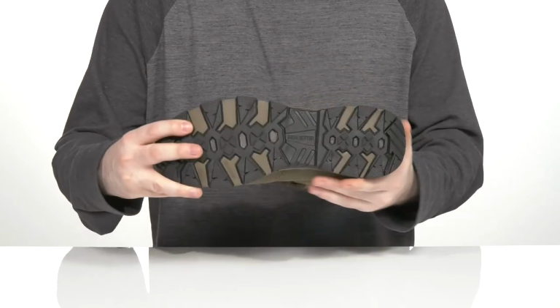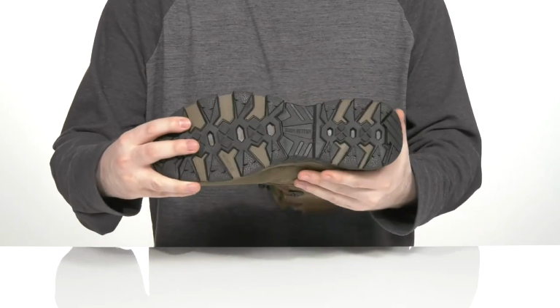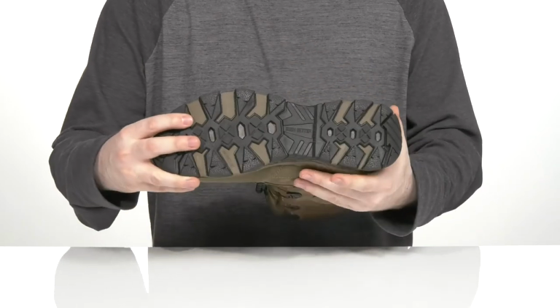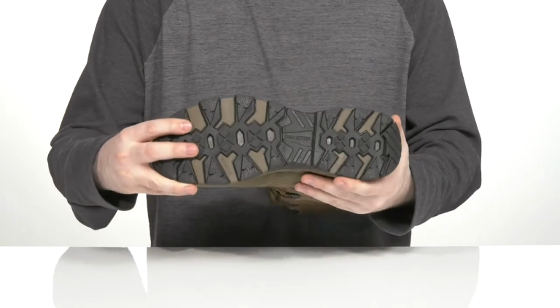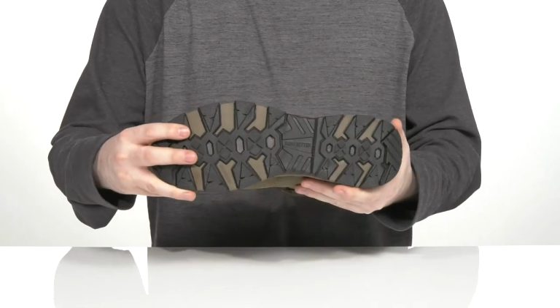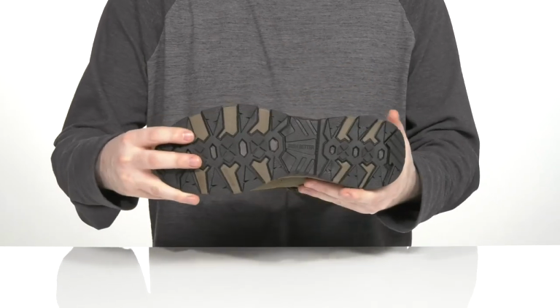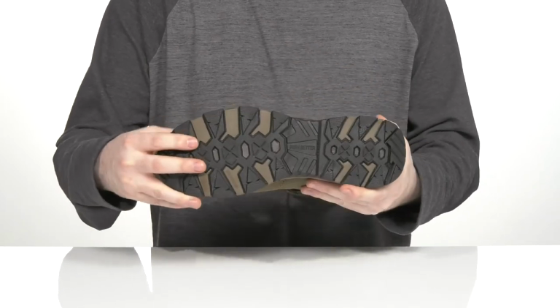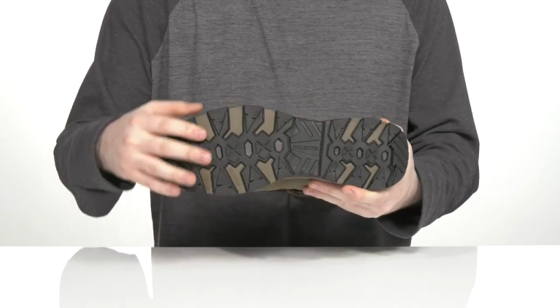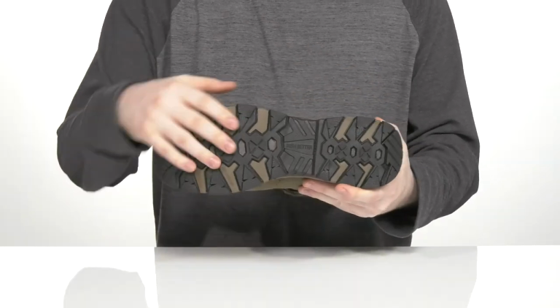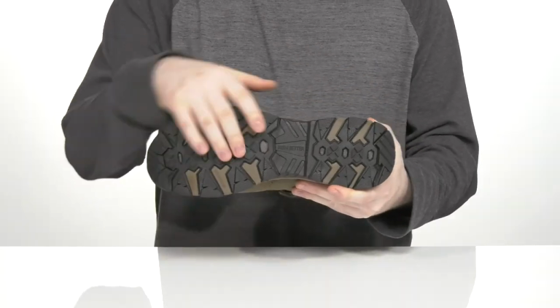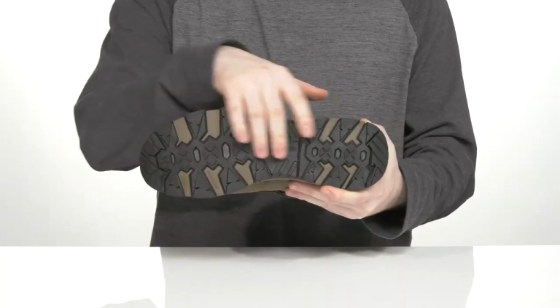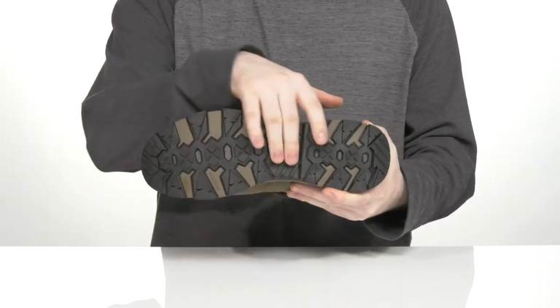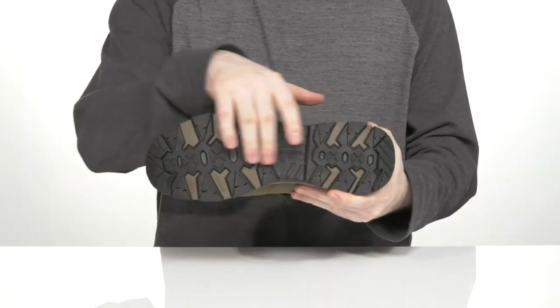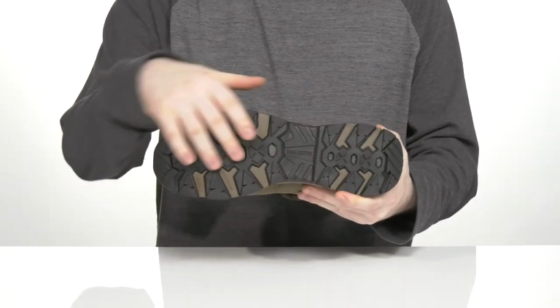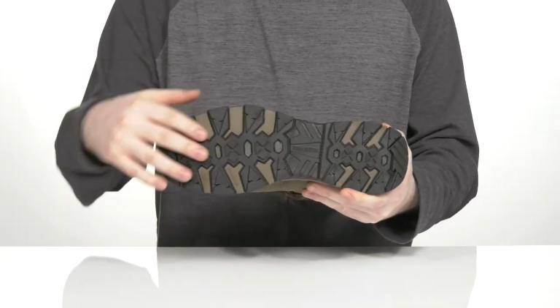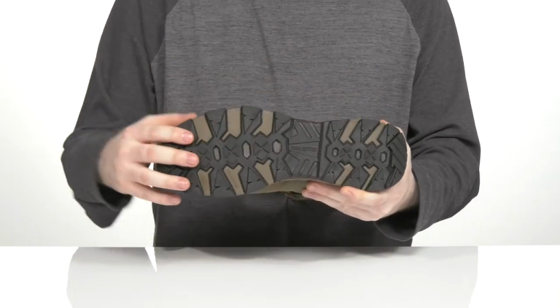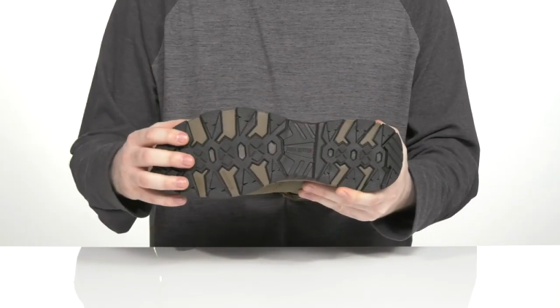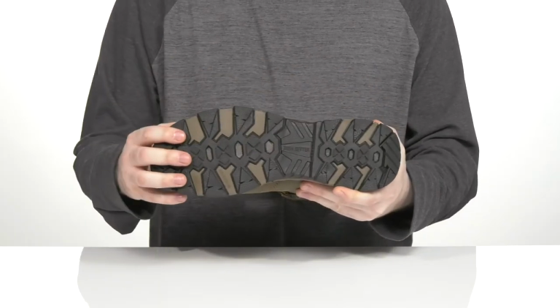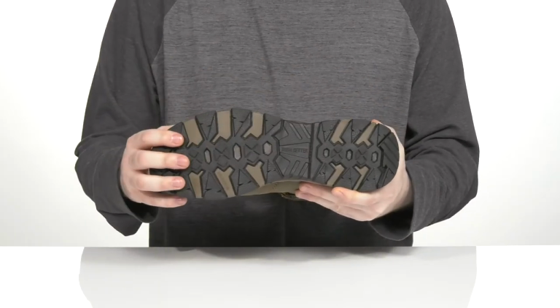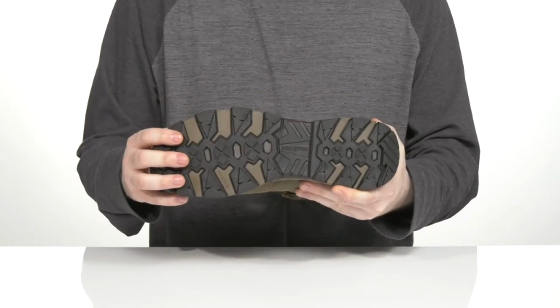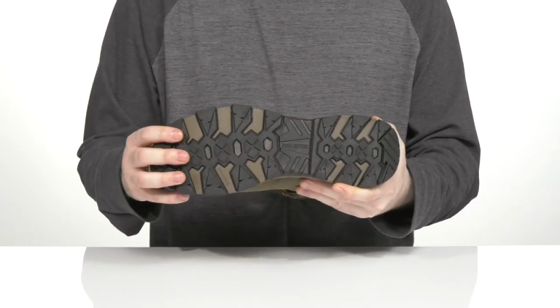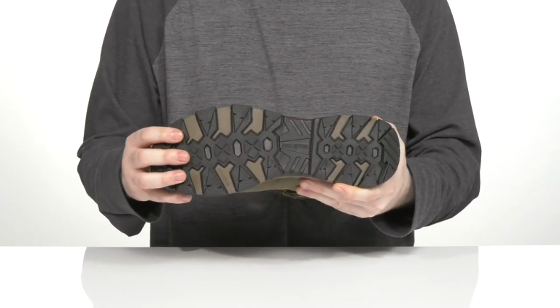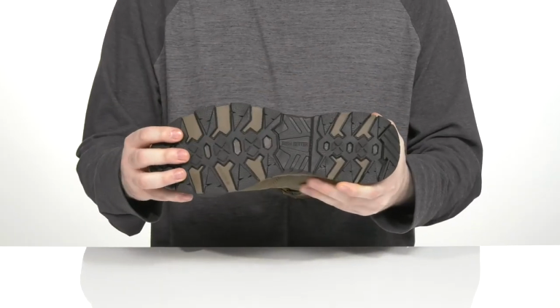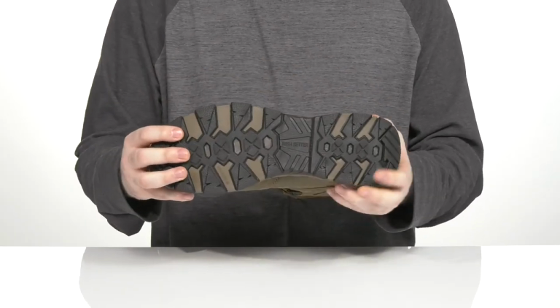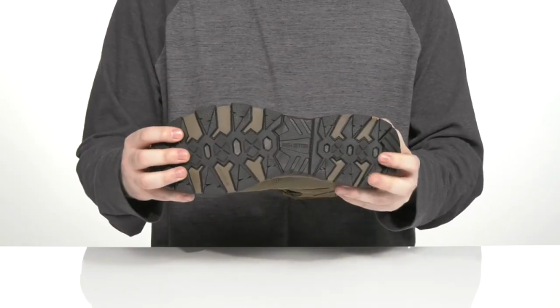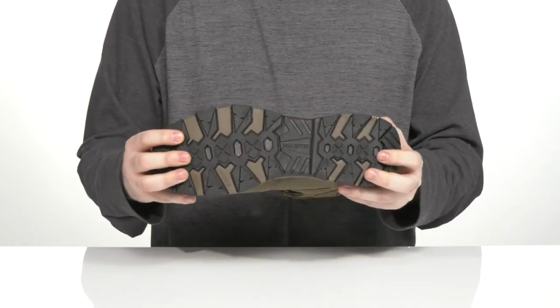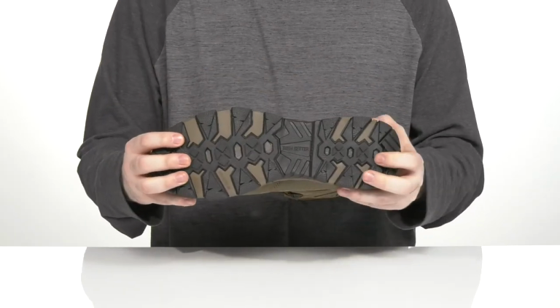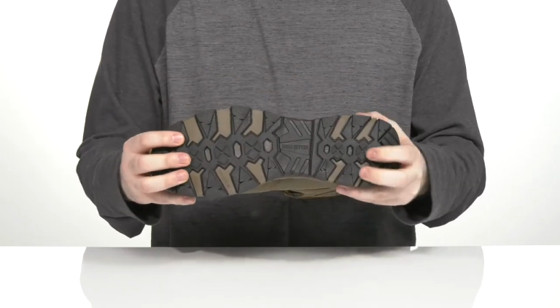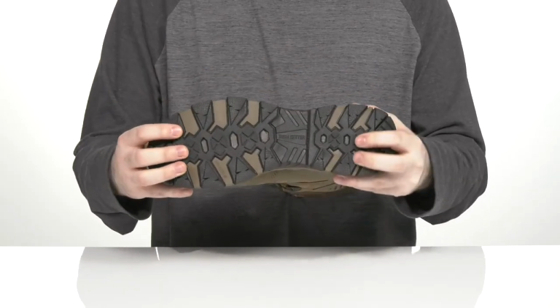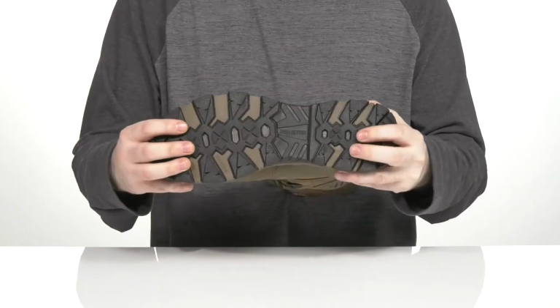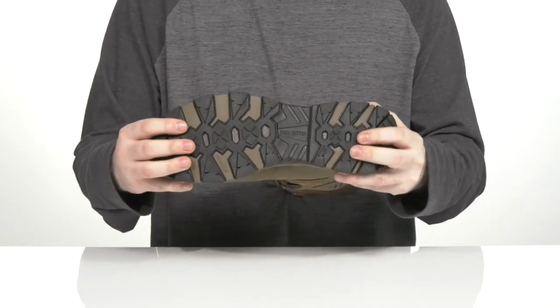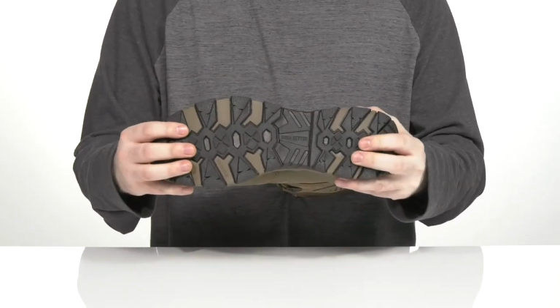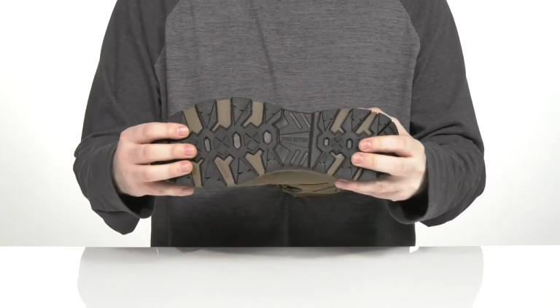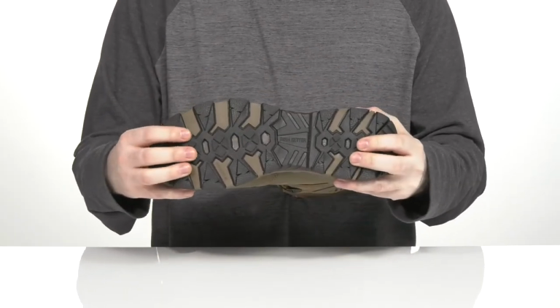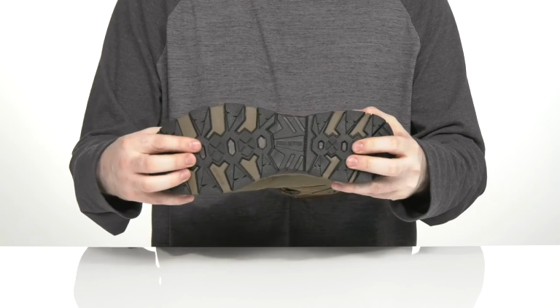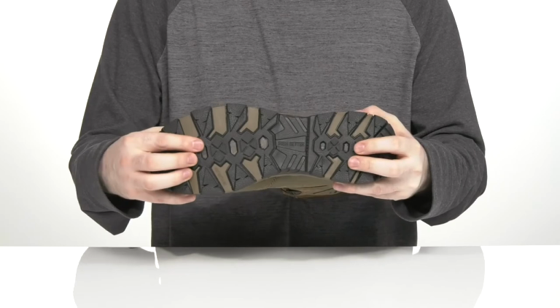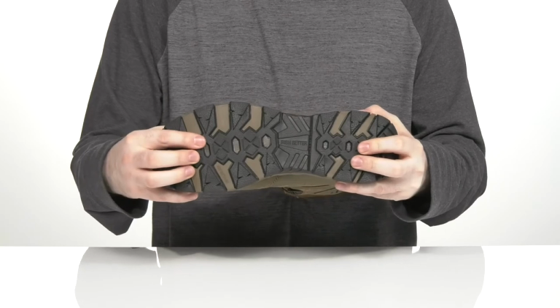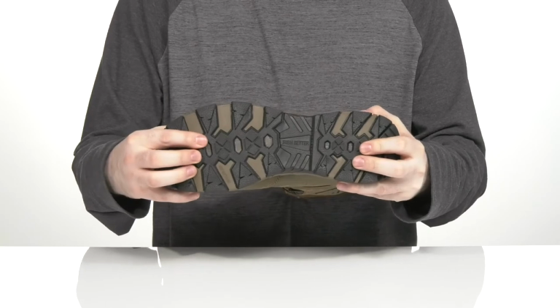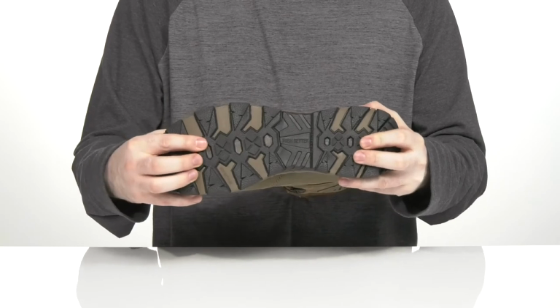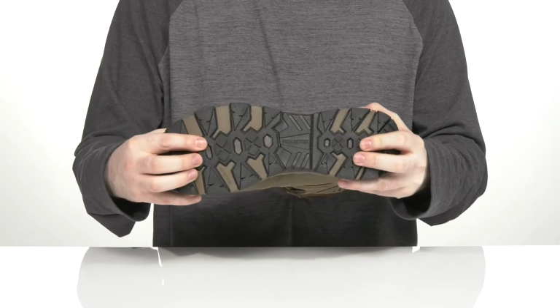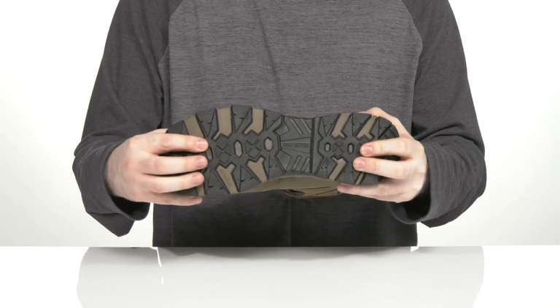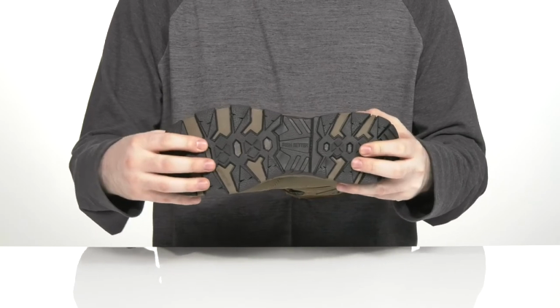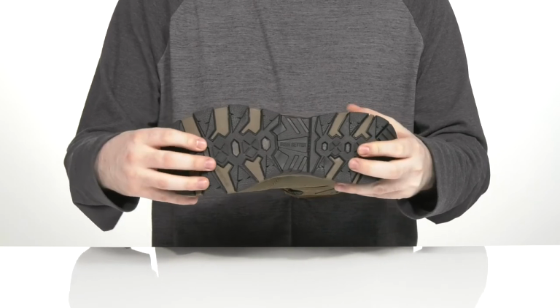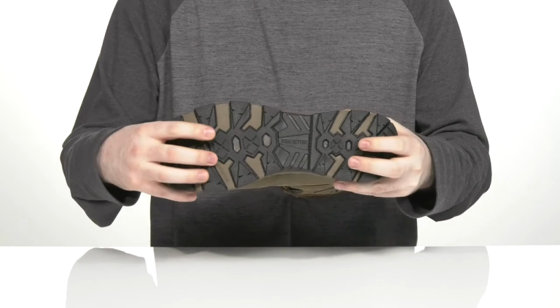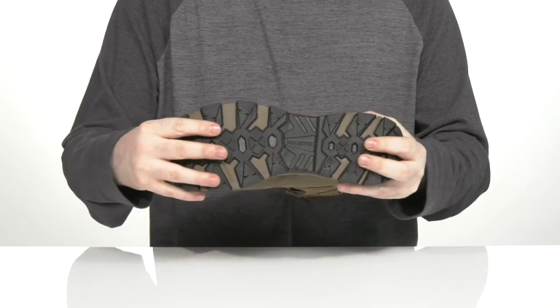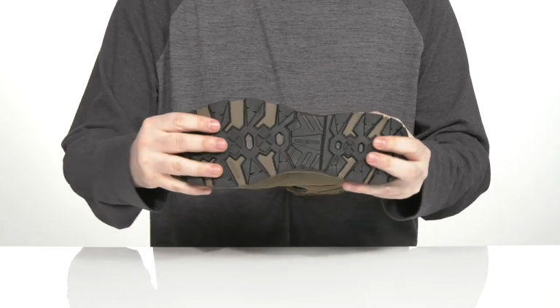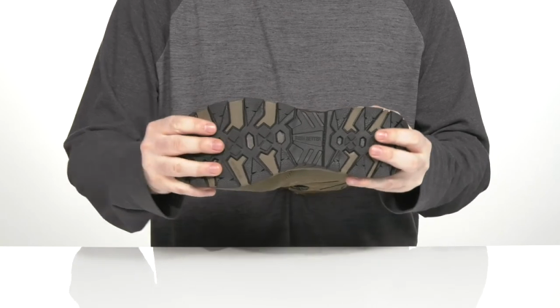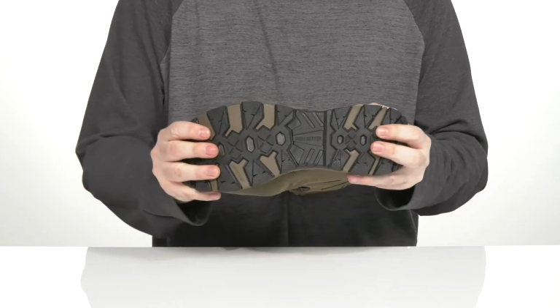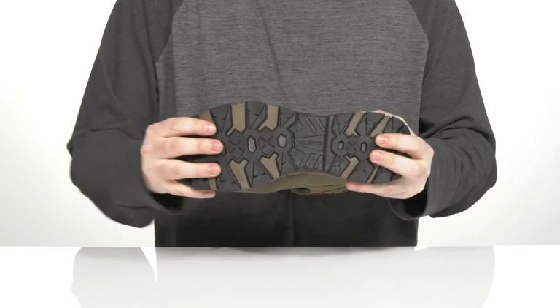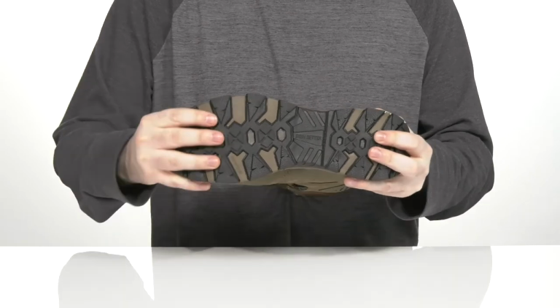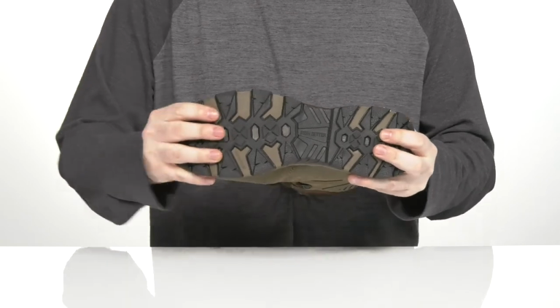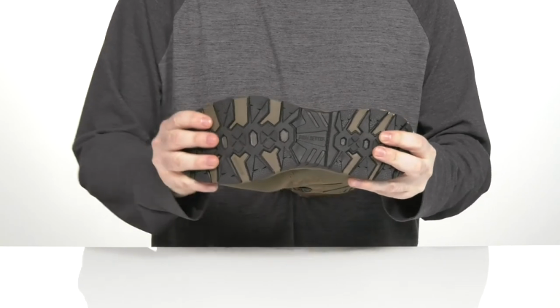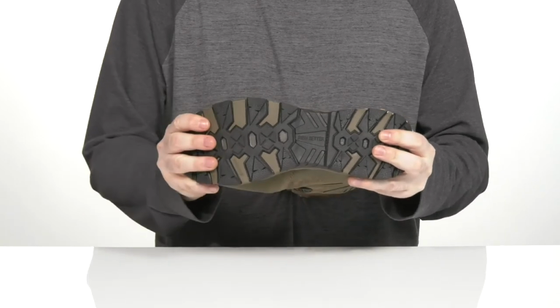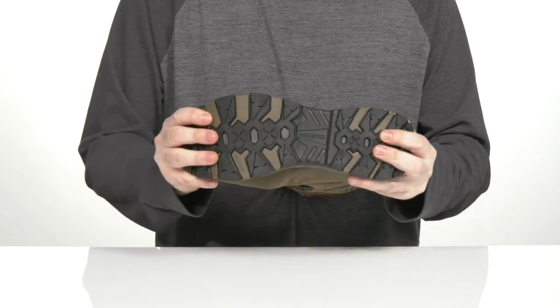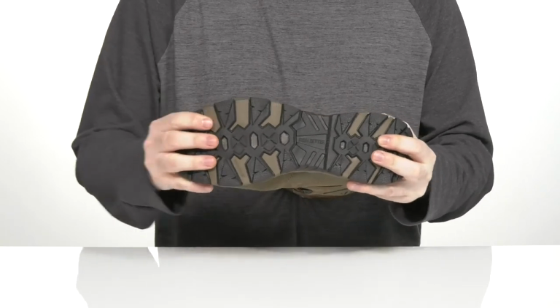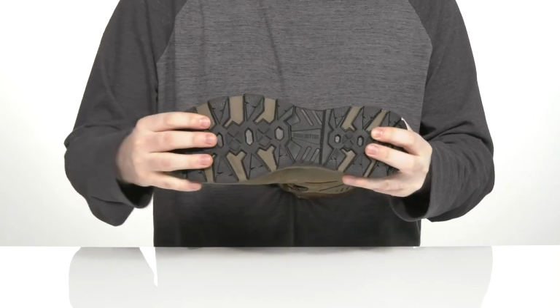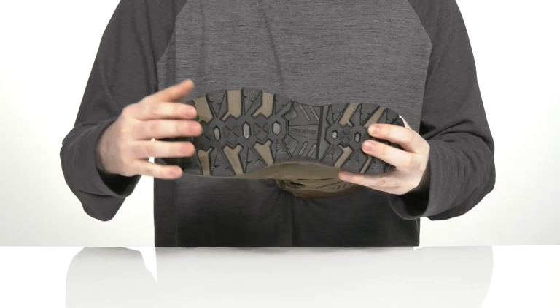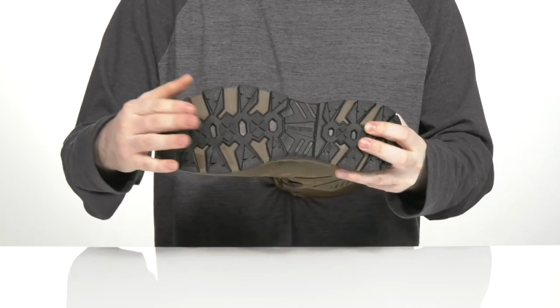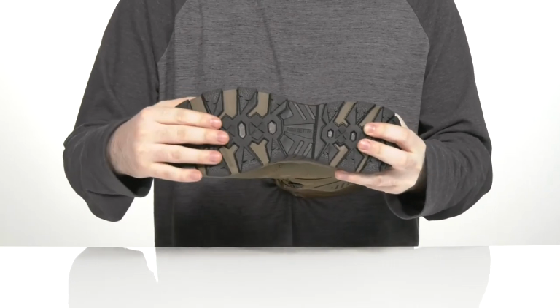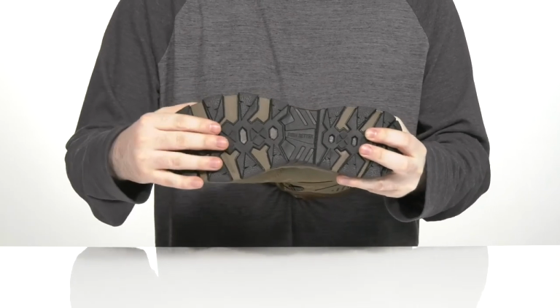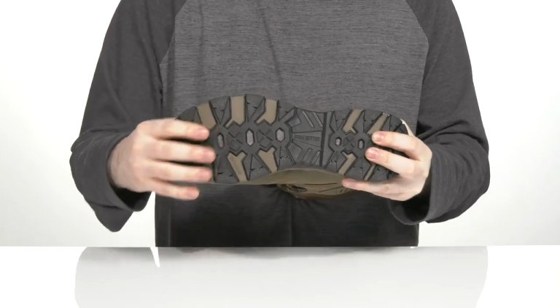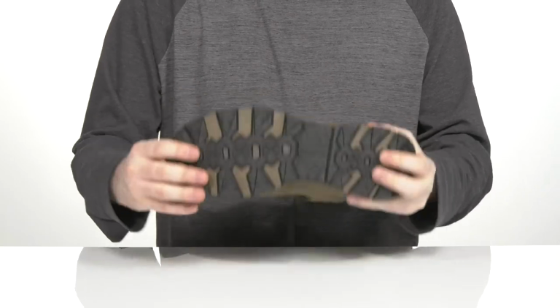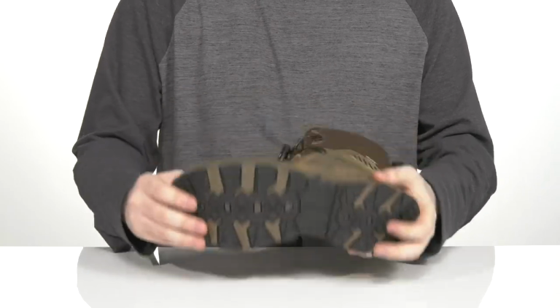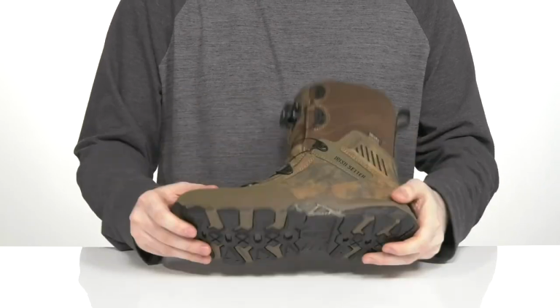The outsole is rubber with flat style self-cleaning lugs that give you lots of grip on different terrains, with a bit of flex on the forefoot.